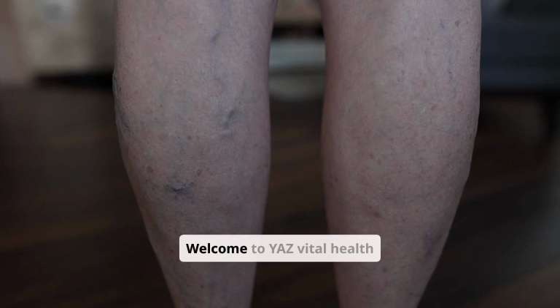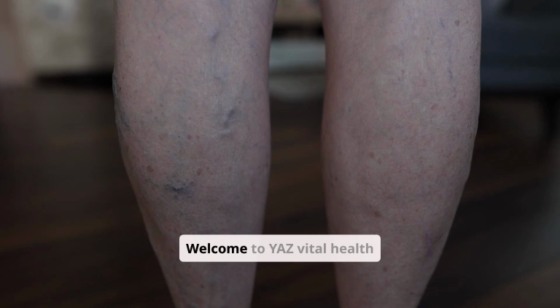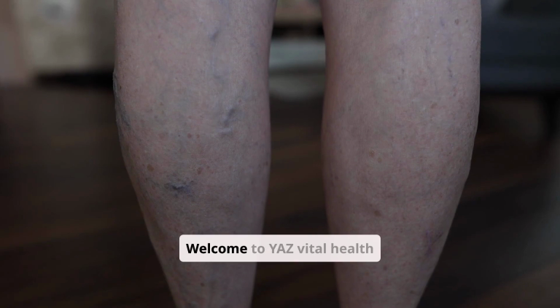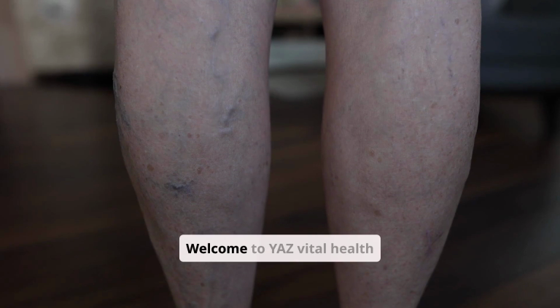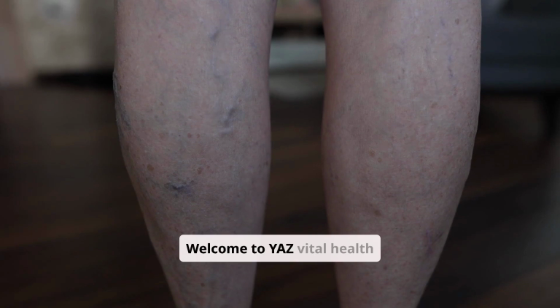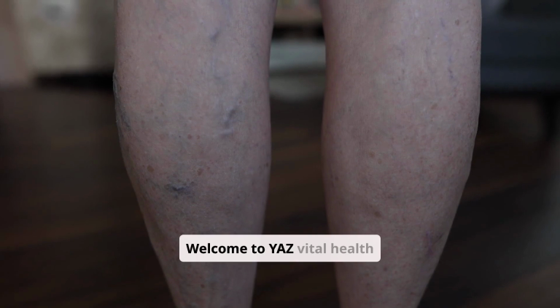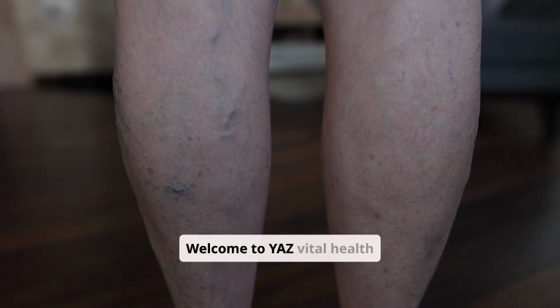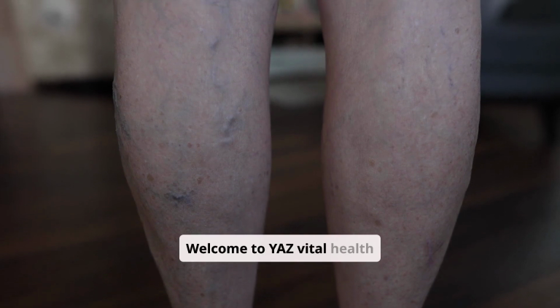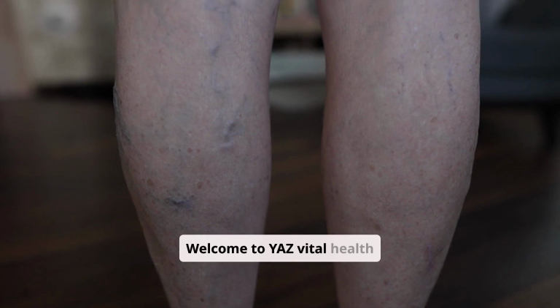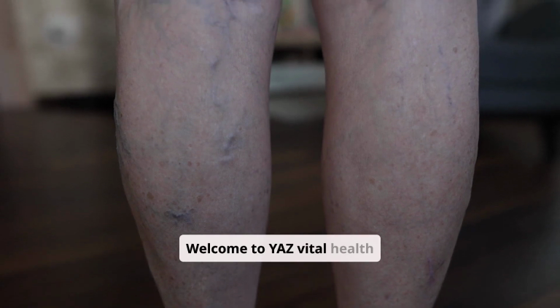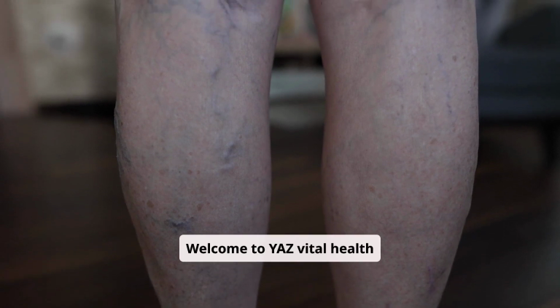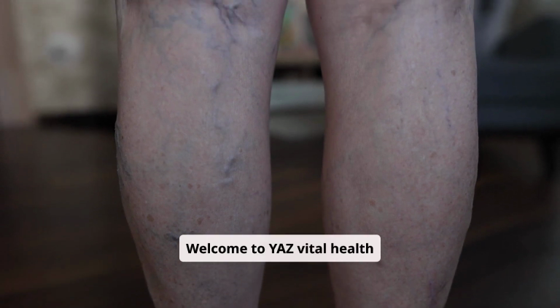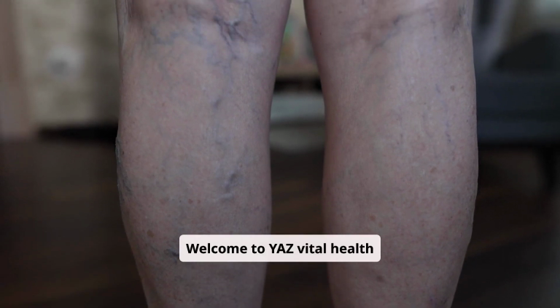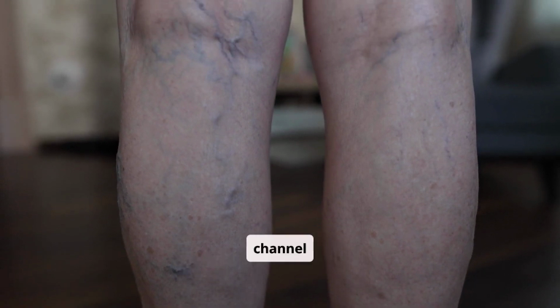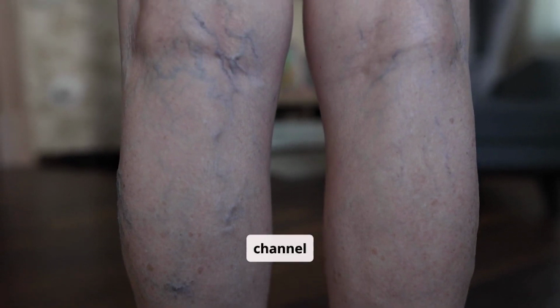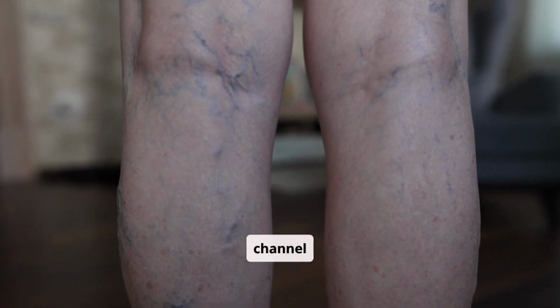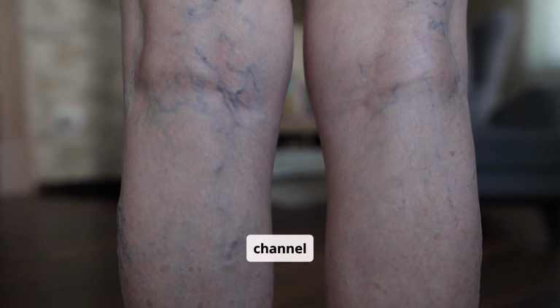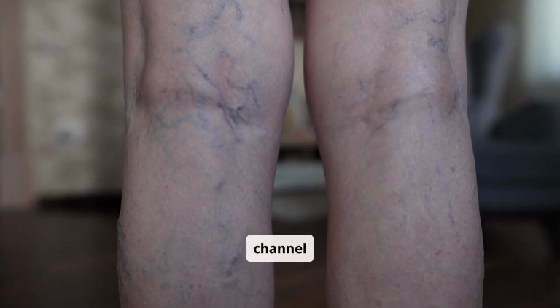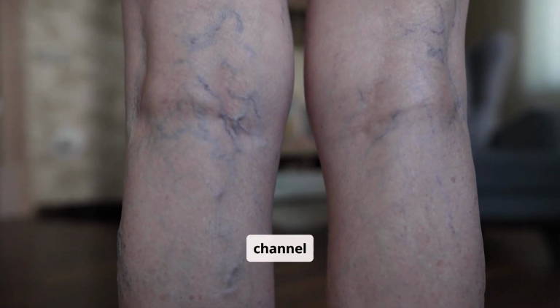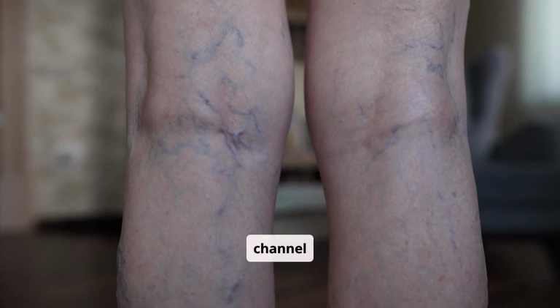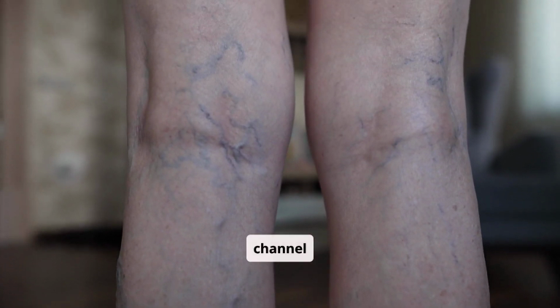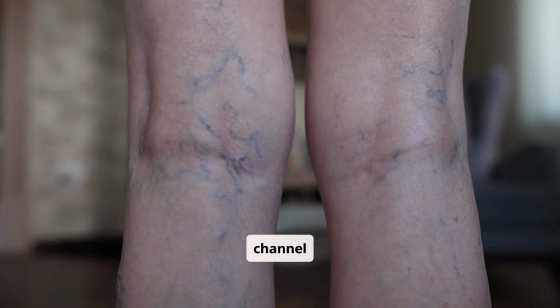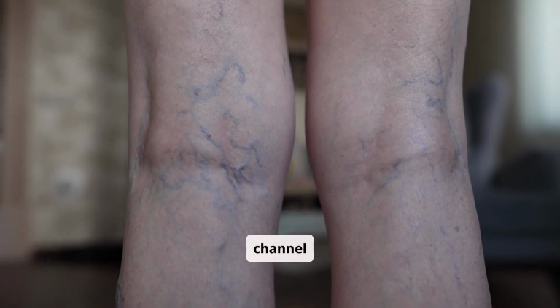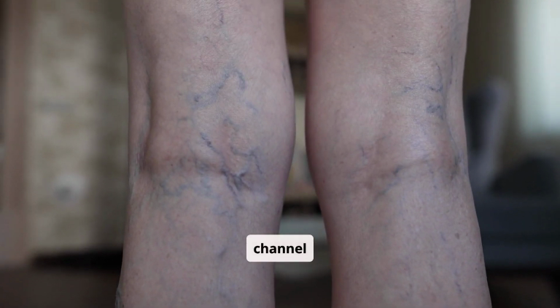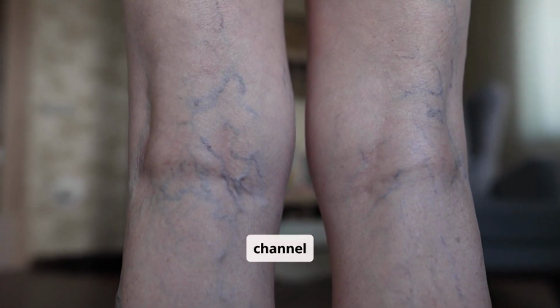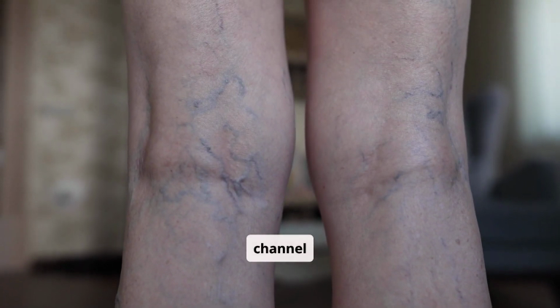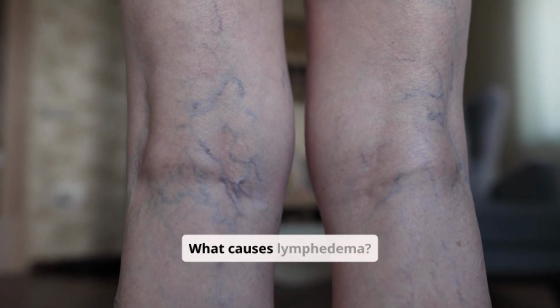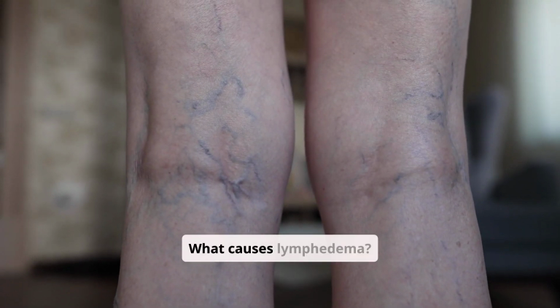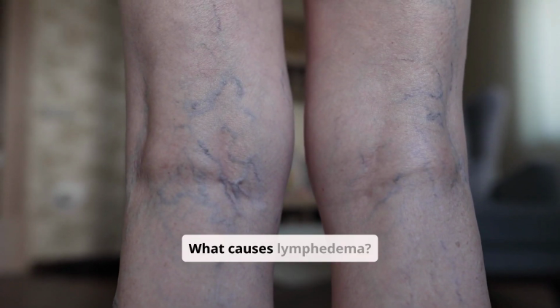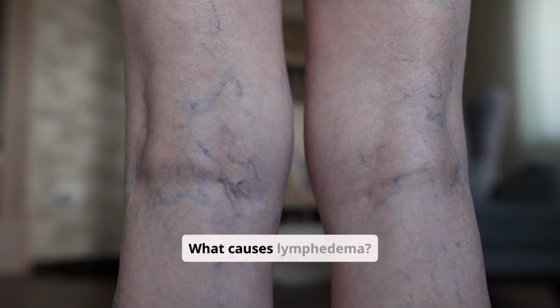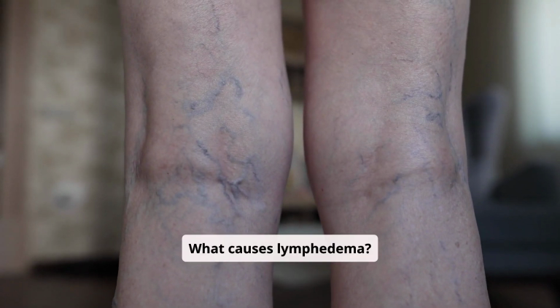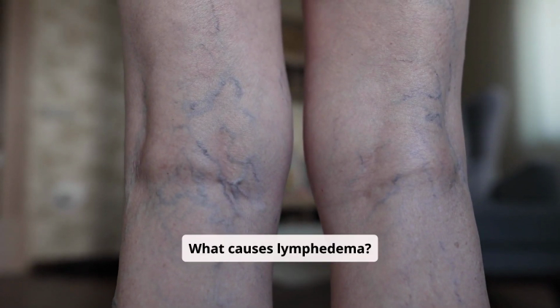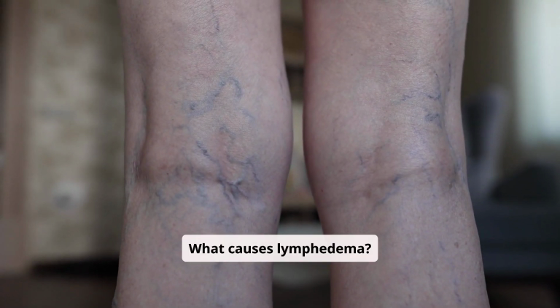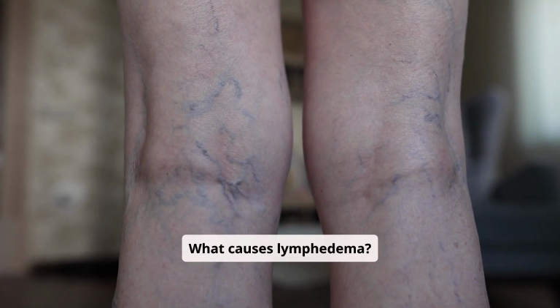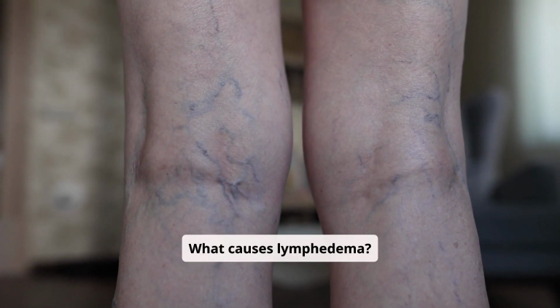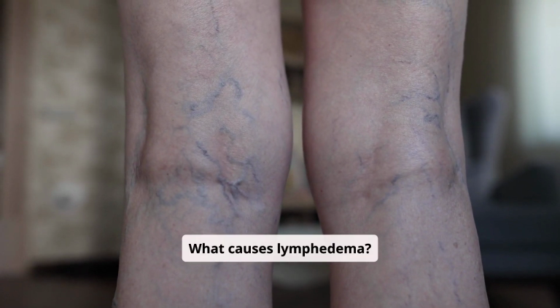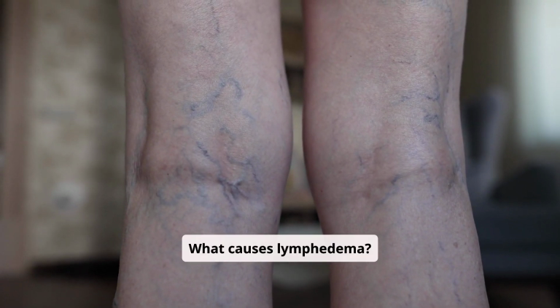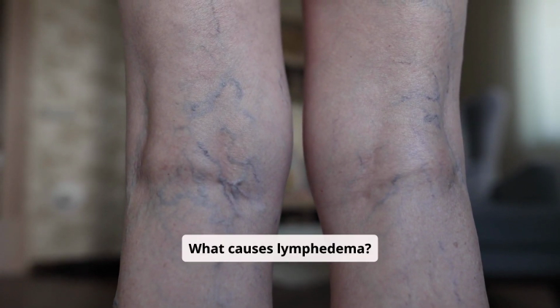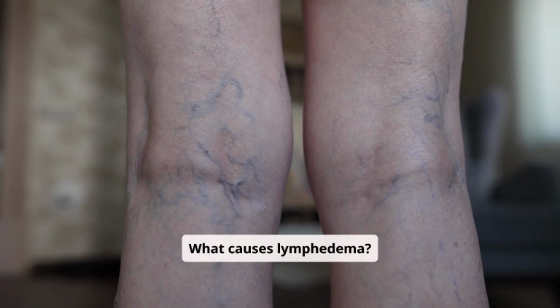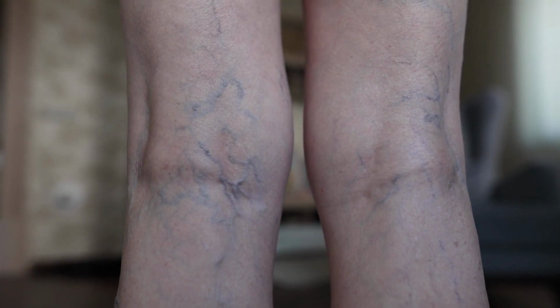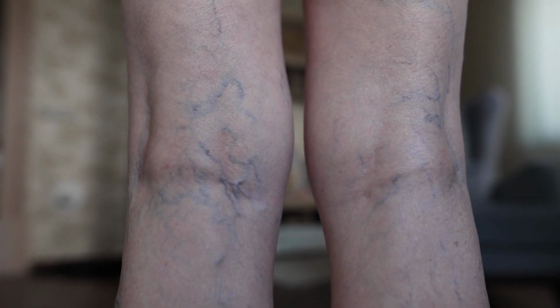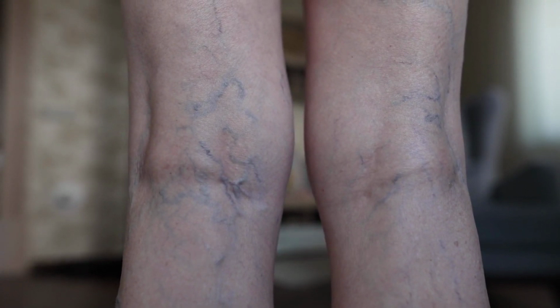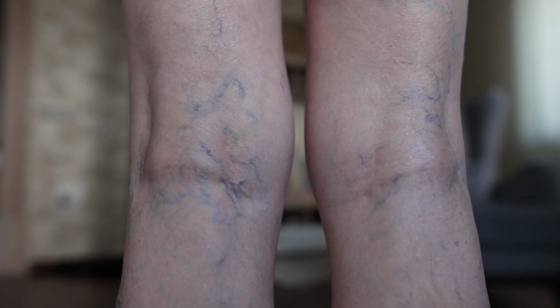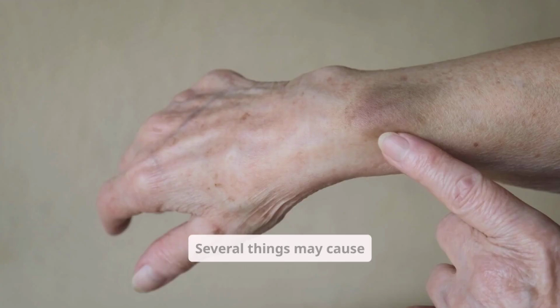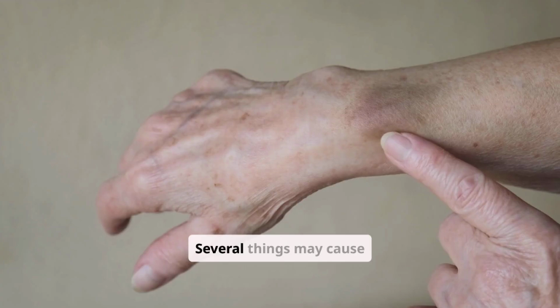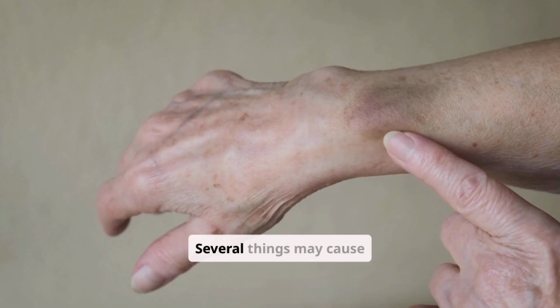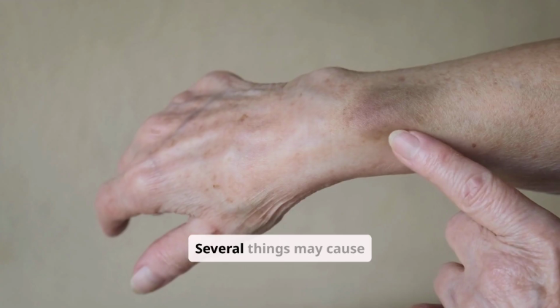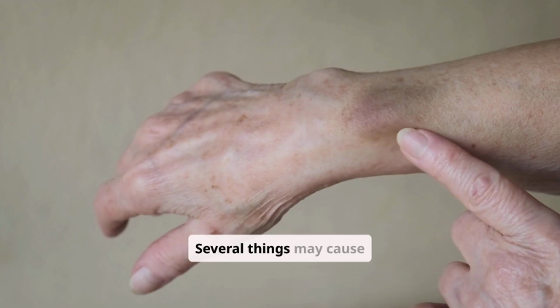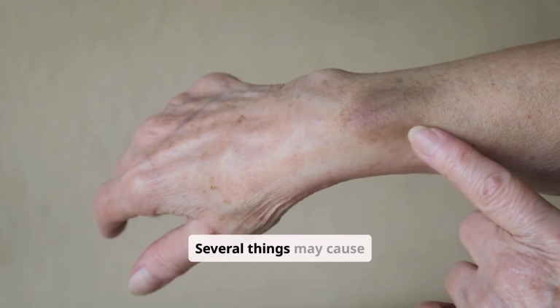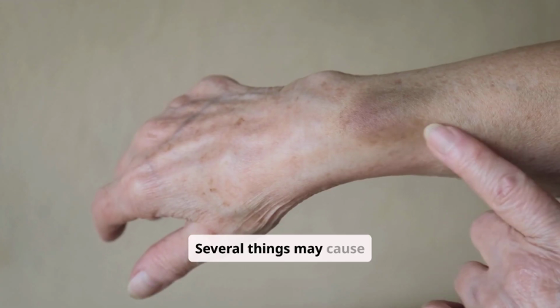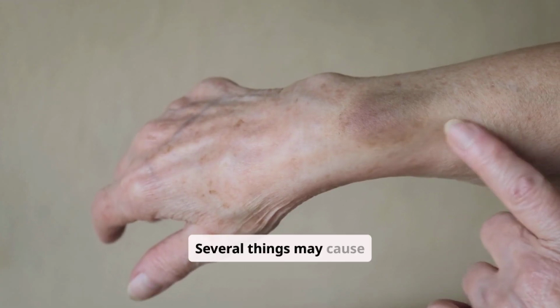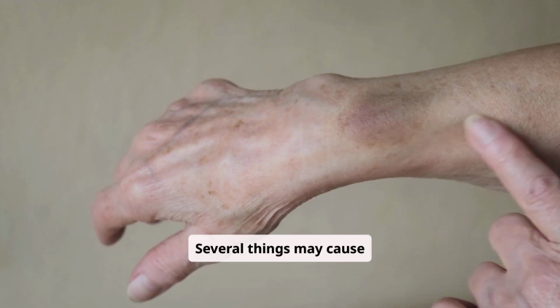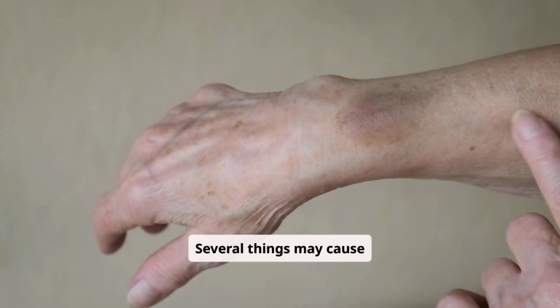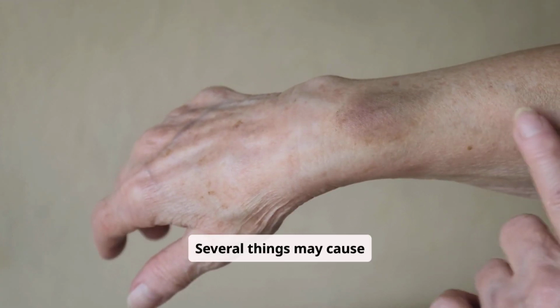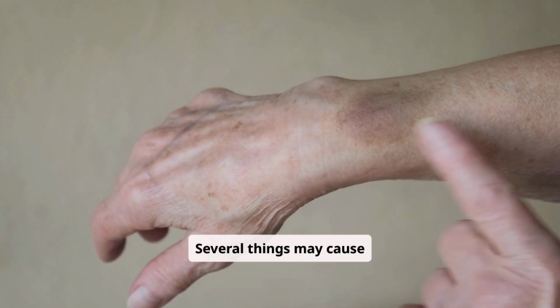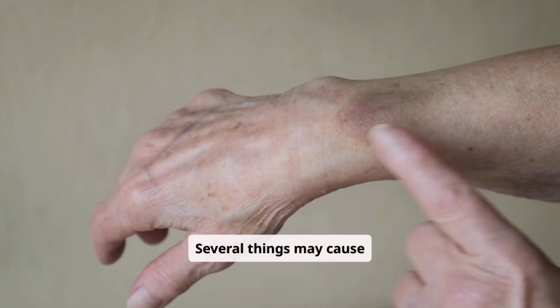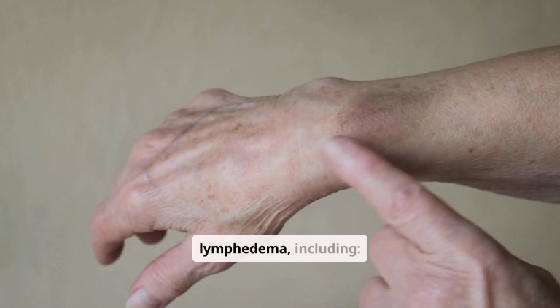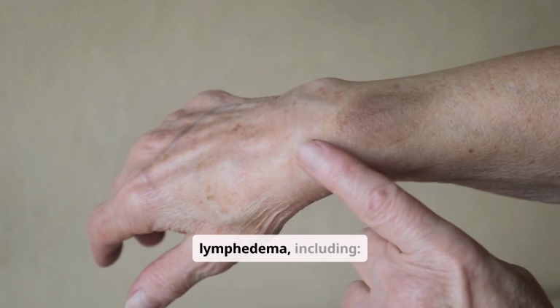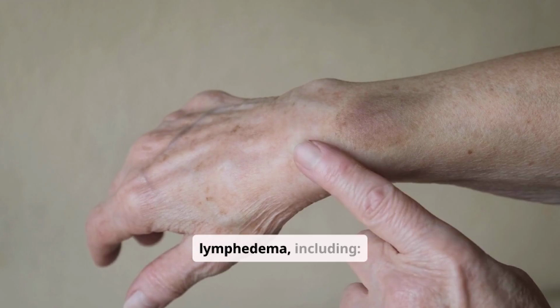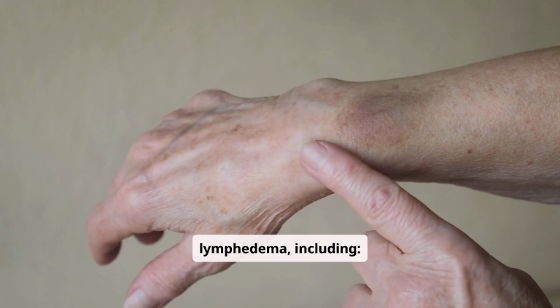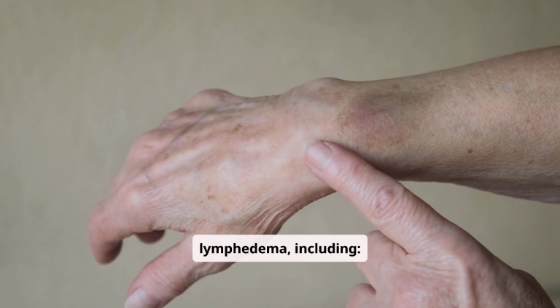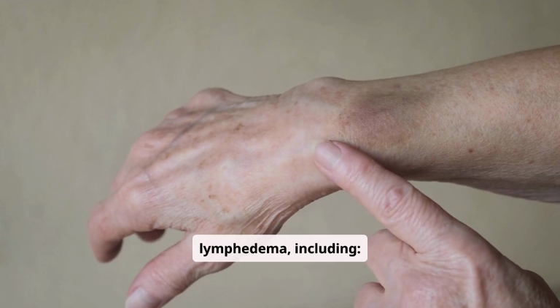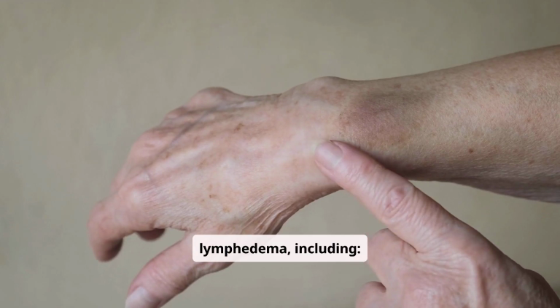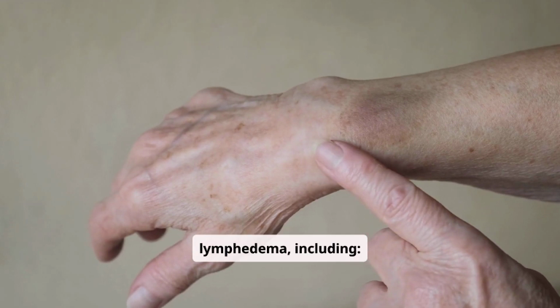Welcome to YAH's Vital Health Channel. What causes lymphedema? Several things may cause lymphedema, including the following.